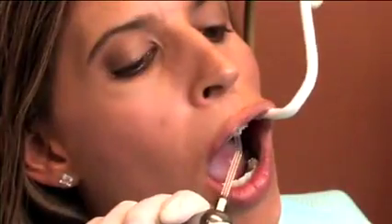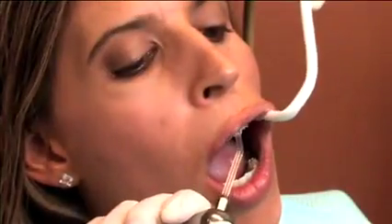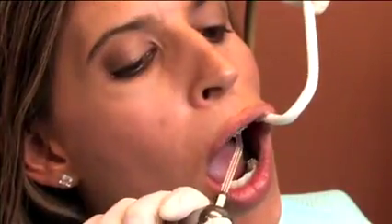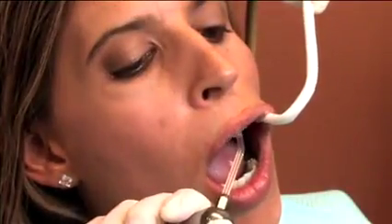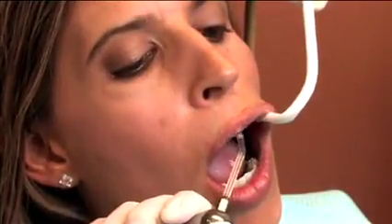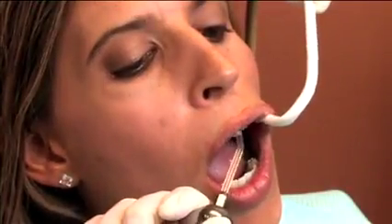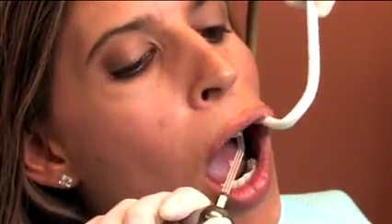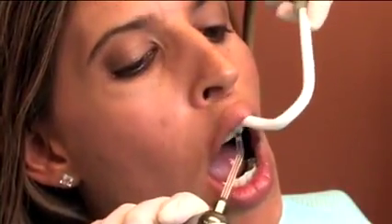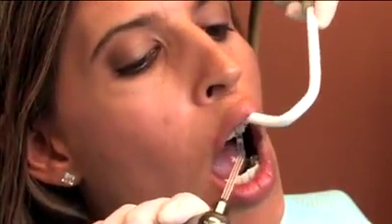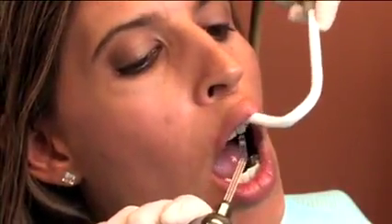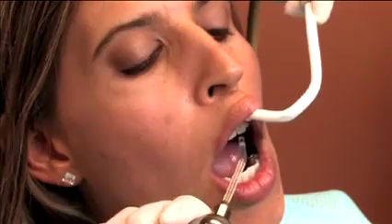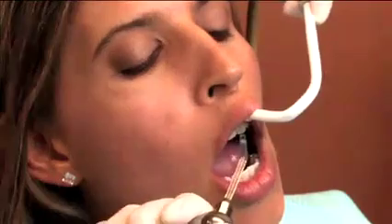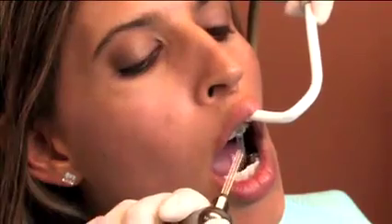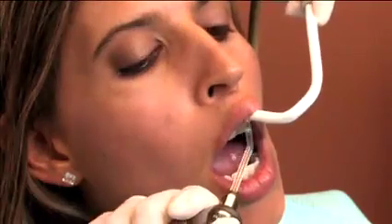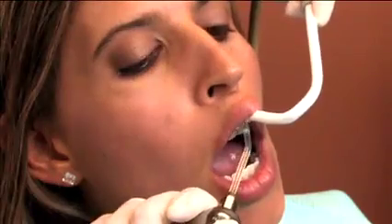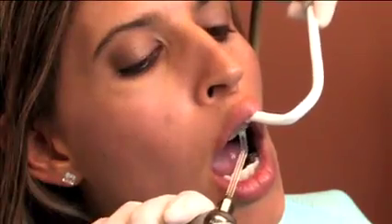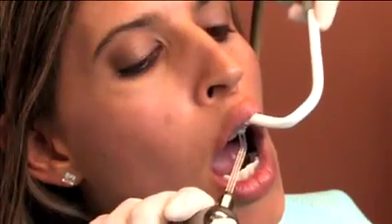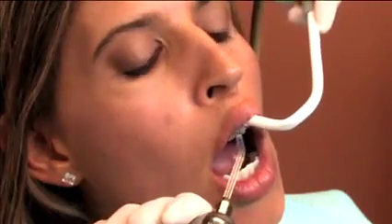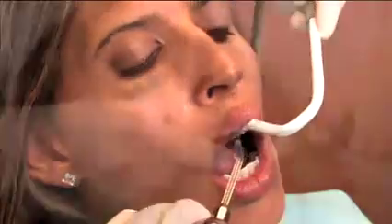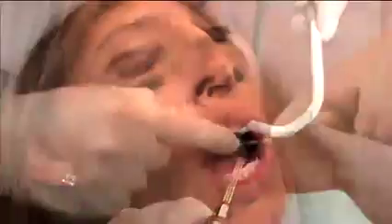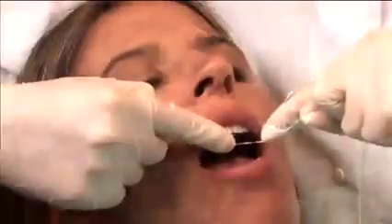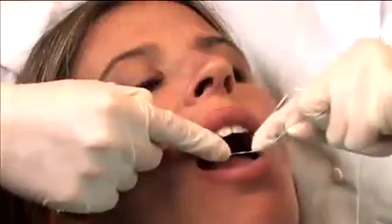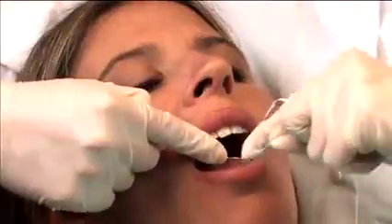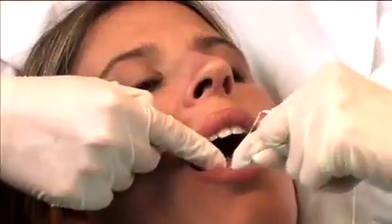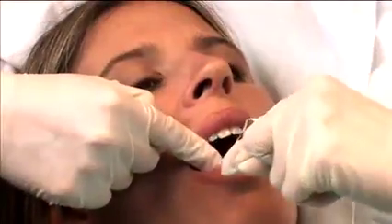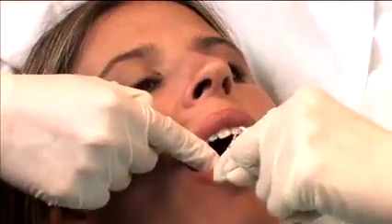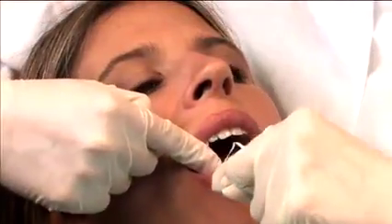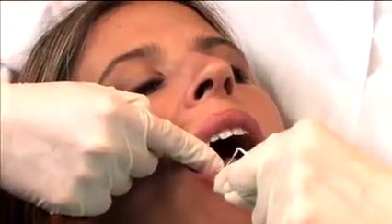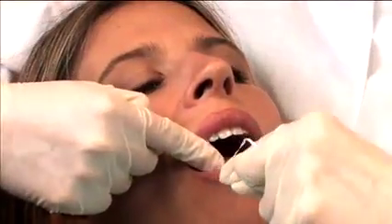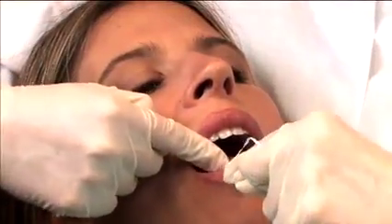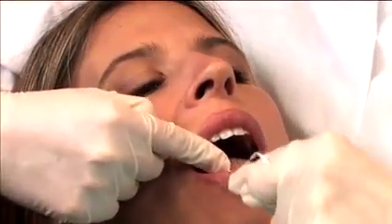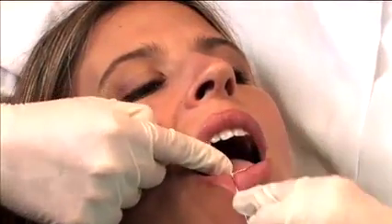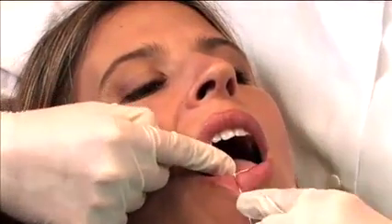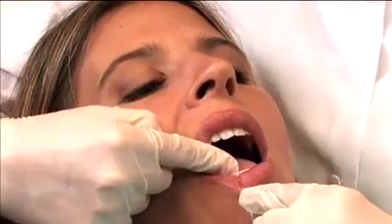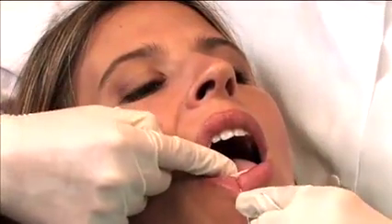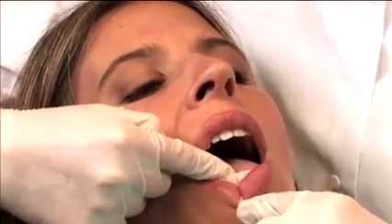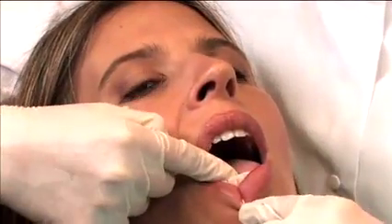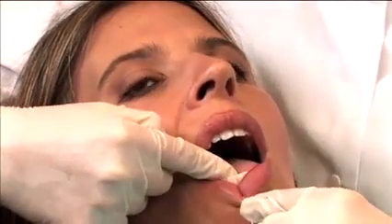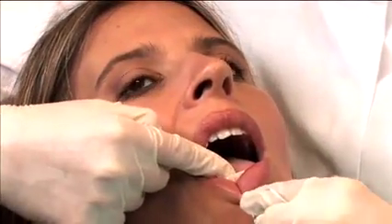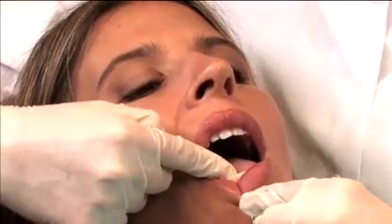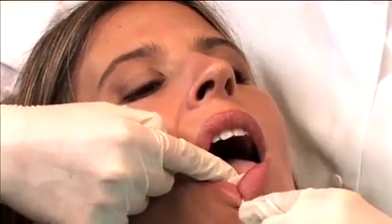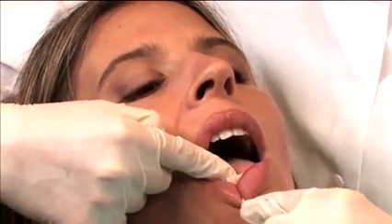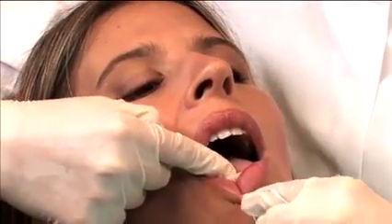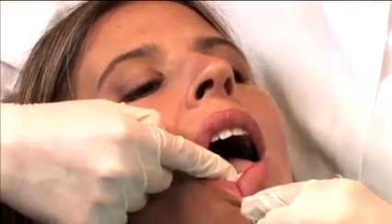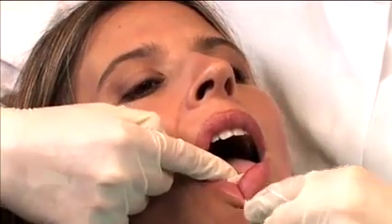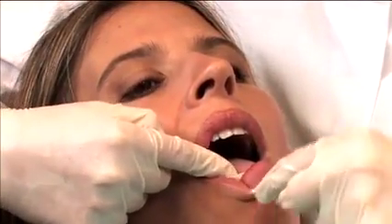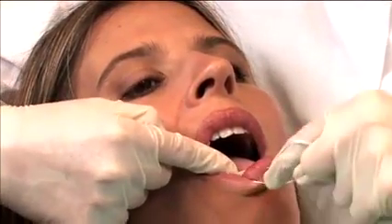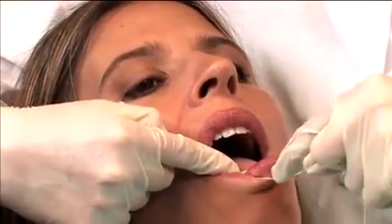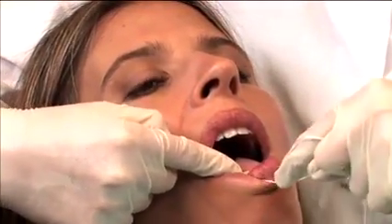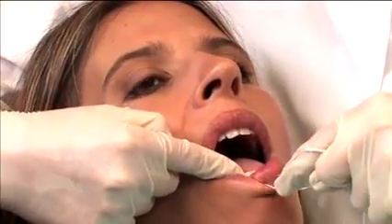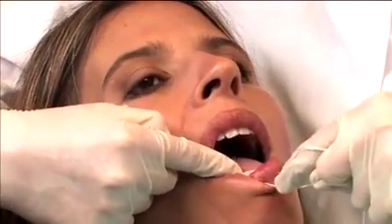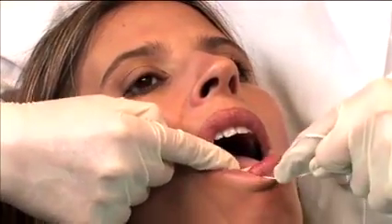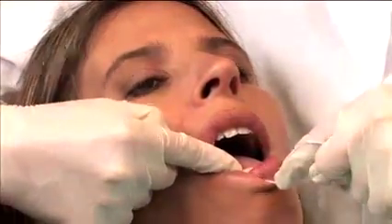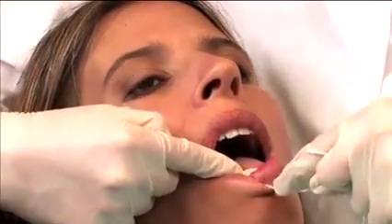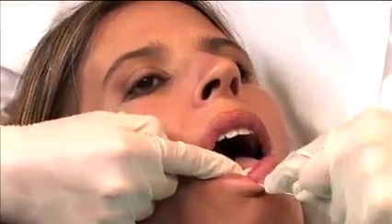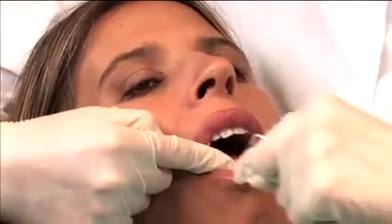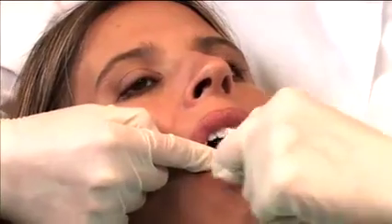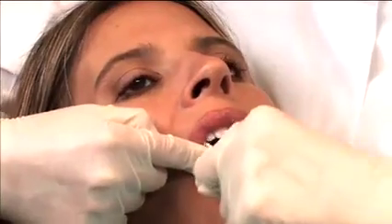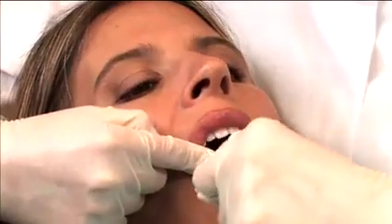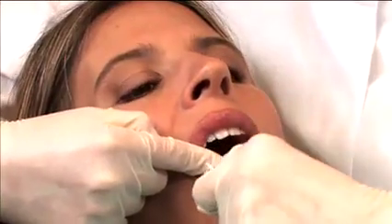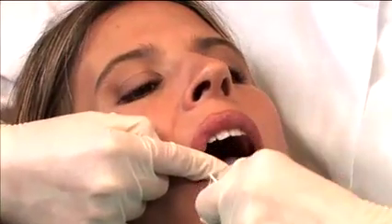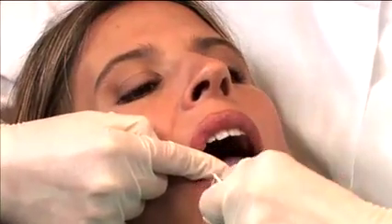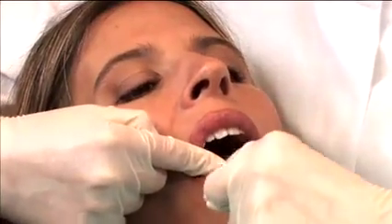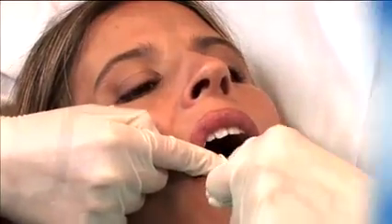Polishing helps reduce future plaque buildup. The final step is to floss and remove any and all remaining plaque between the teeth.